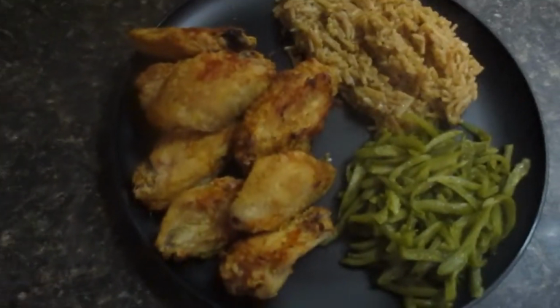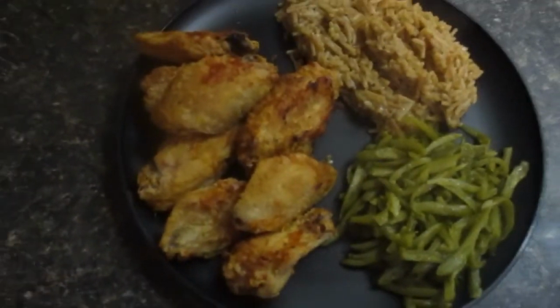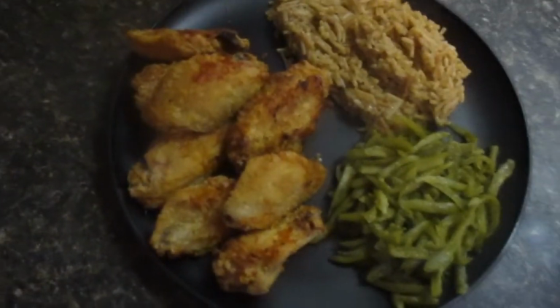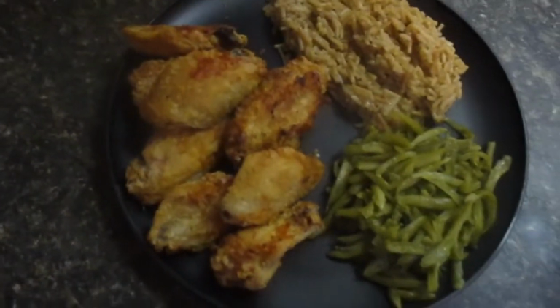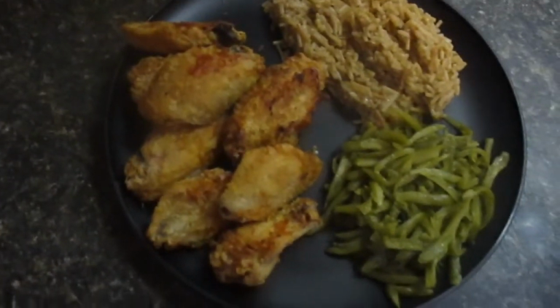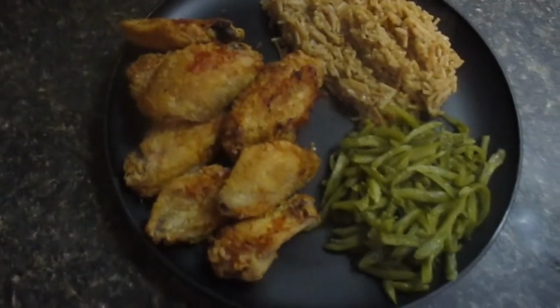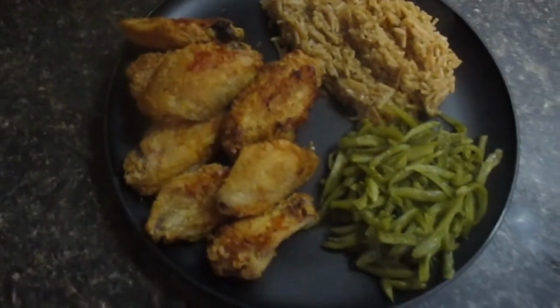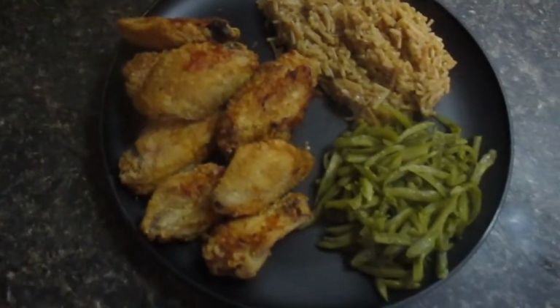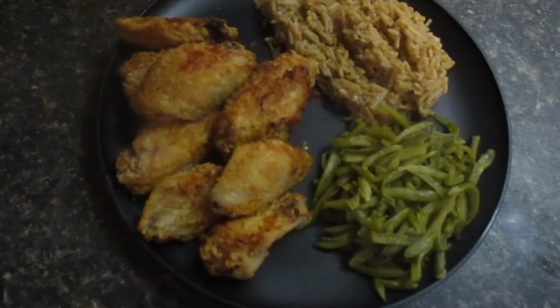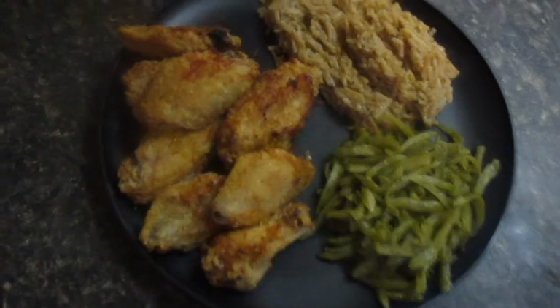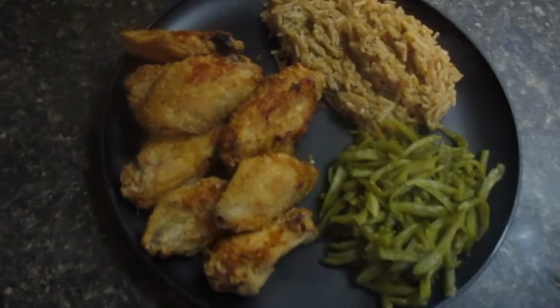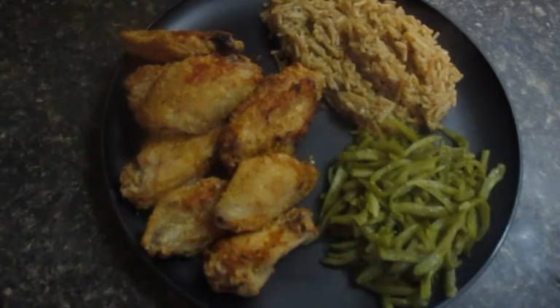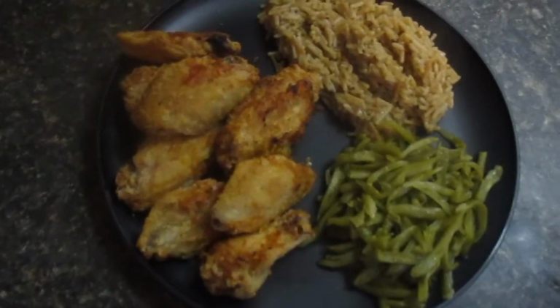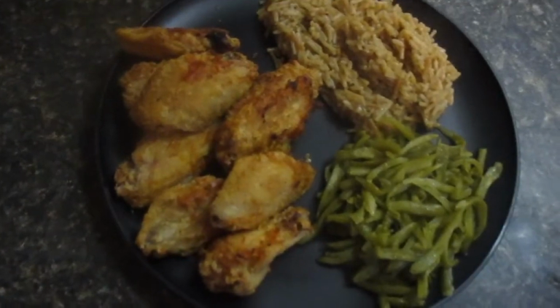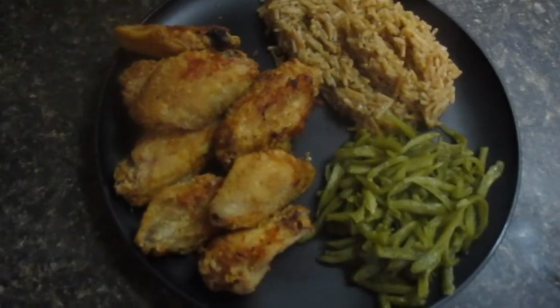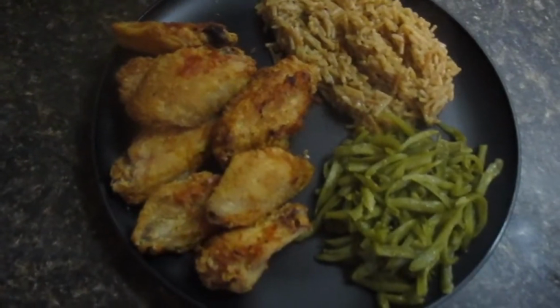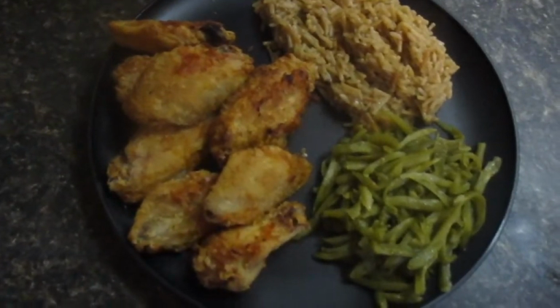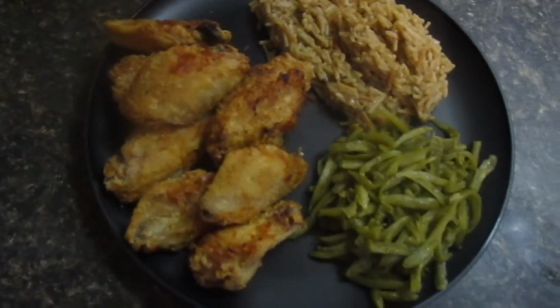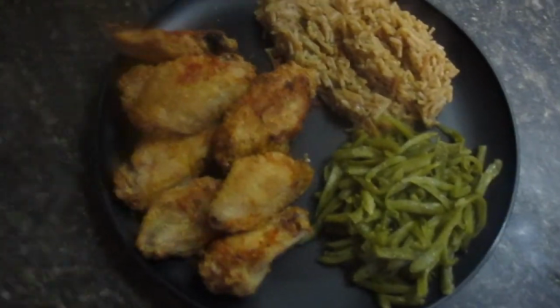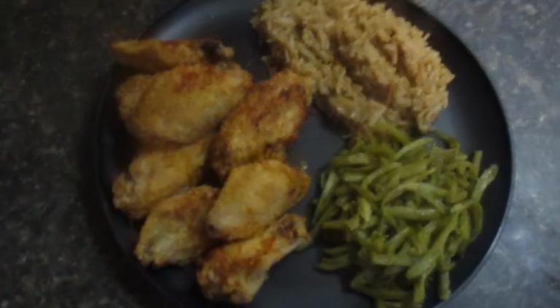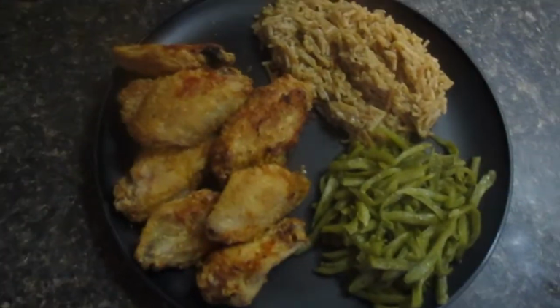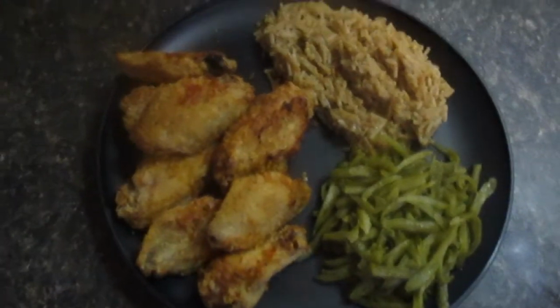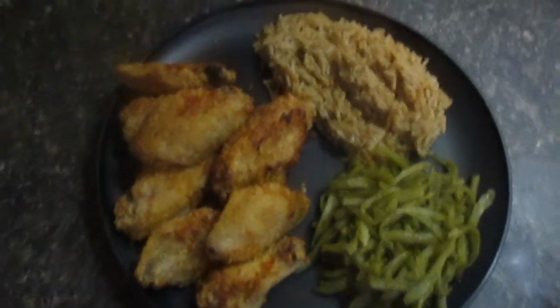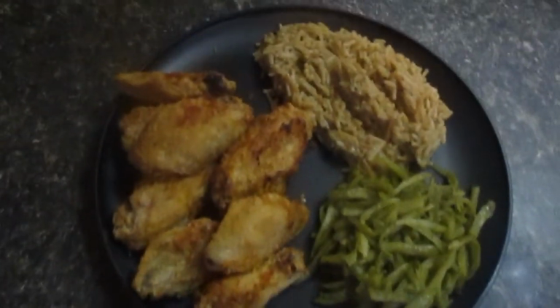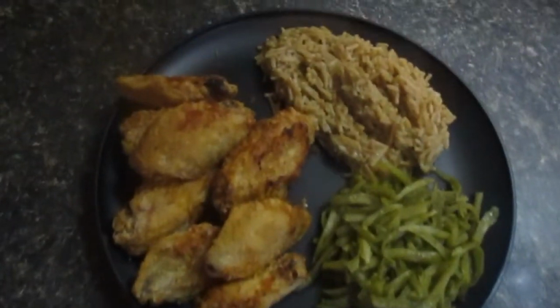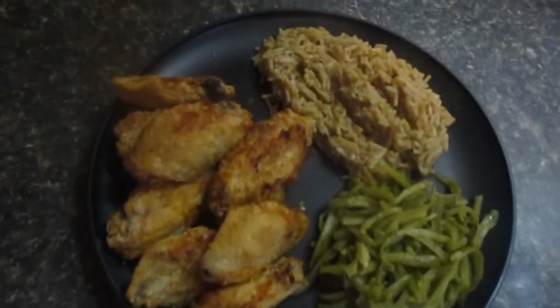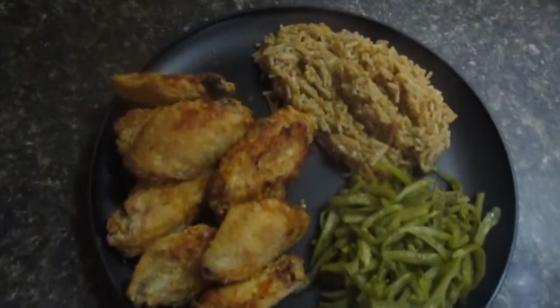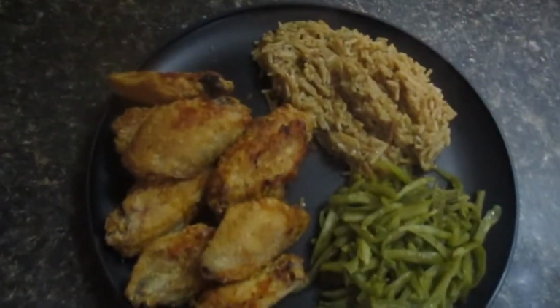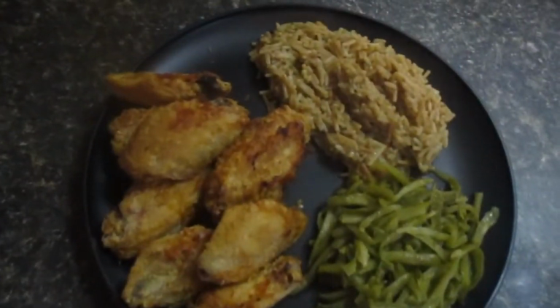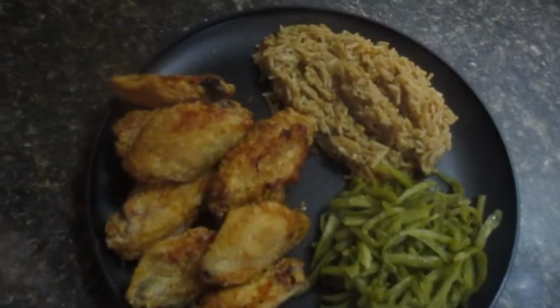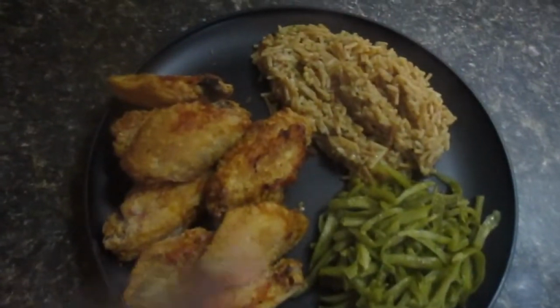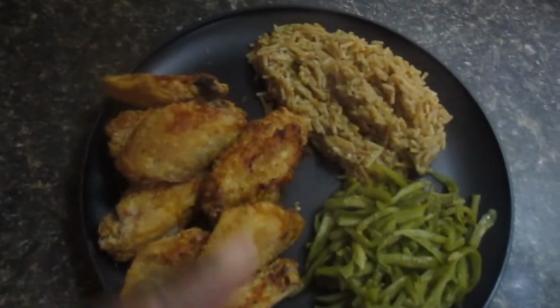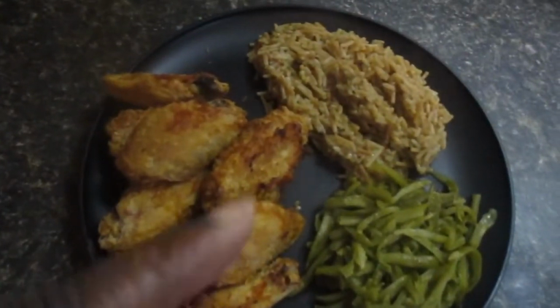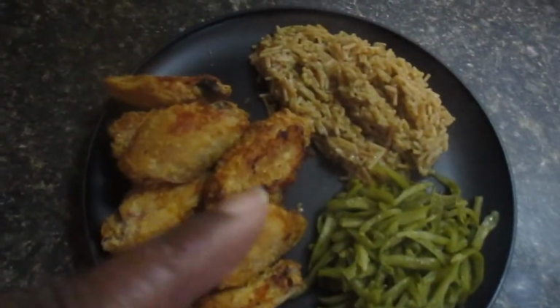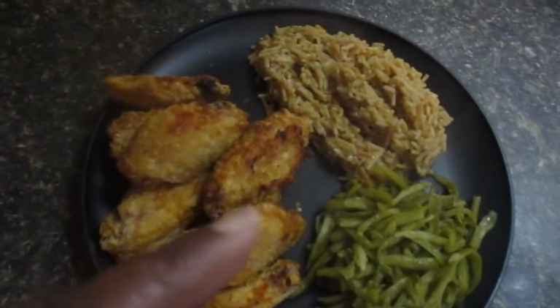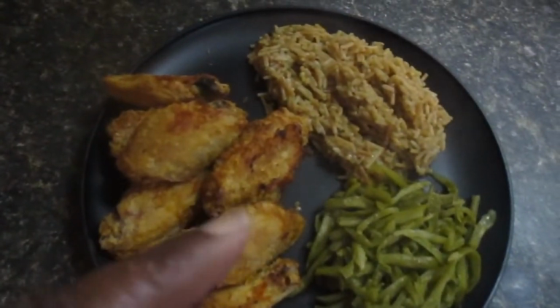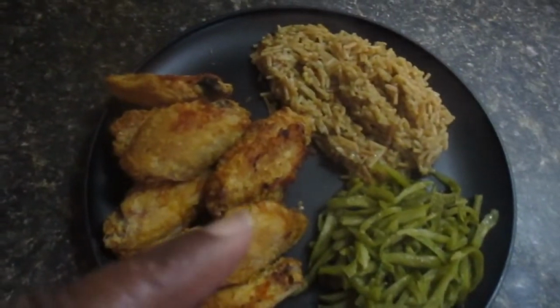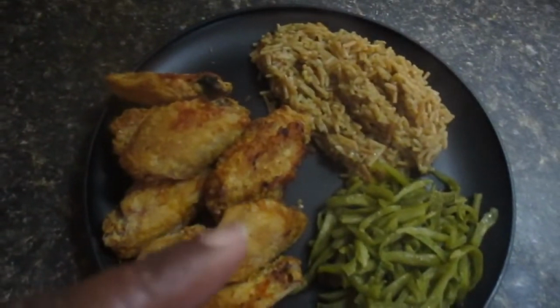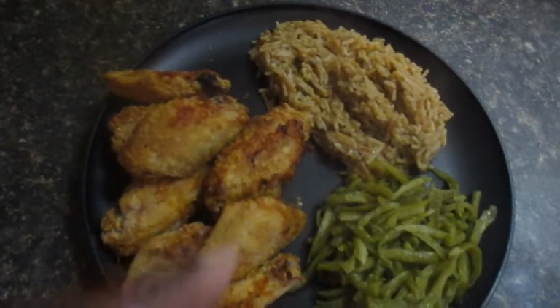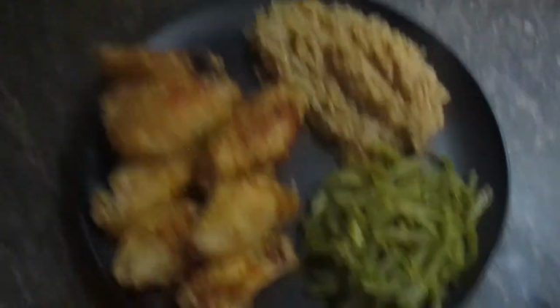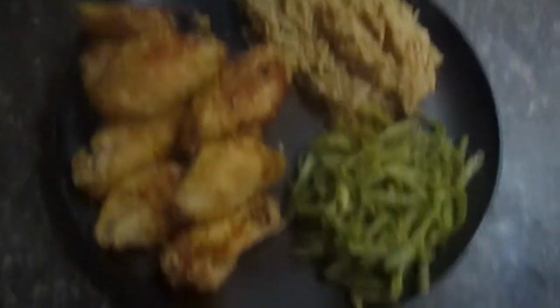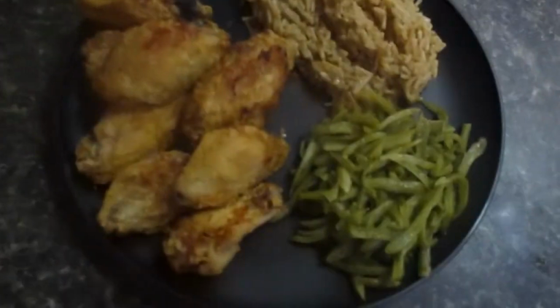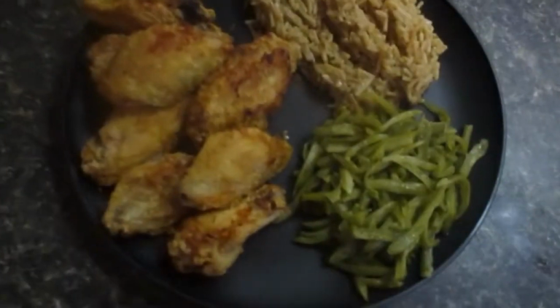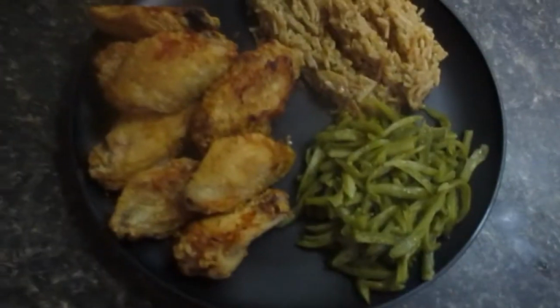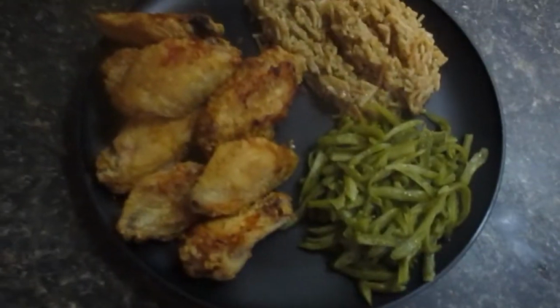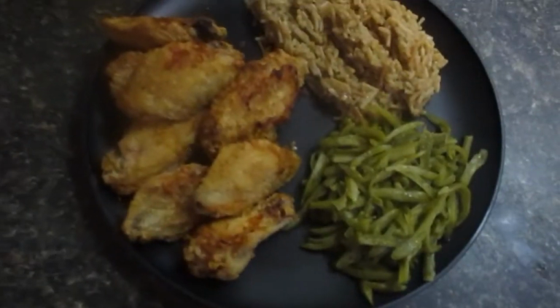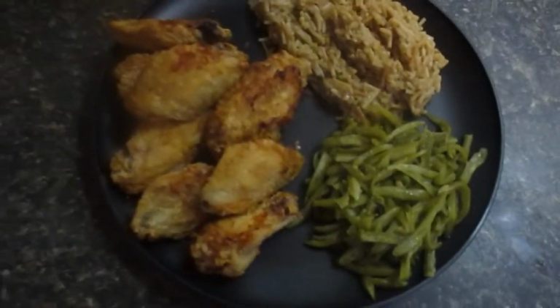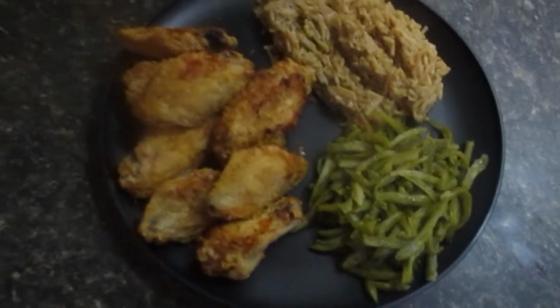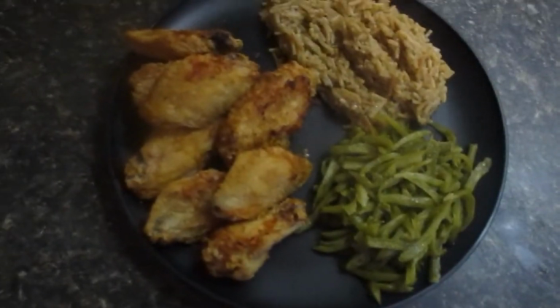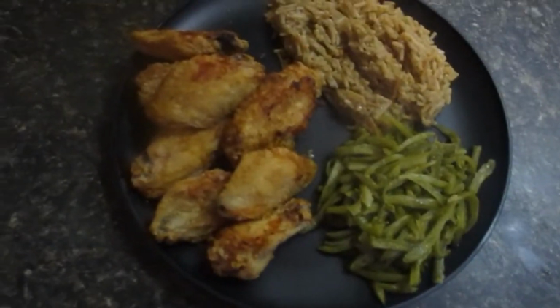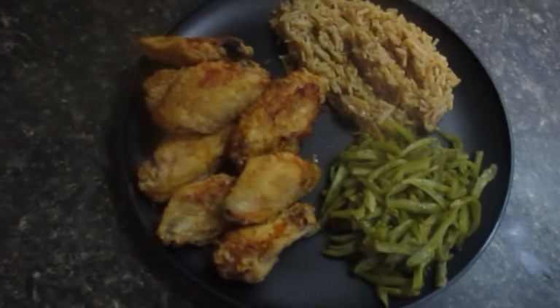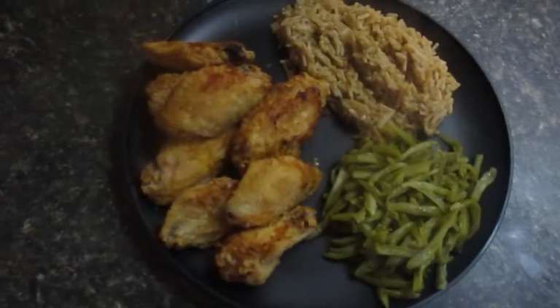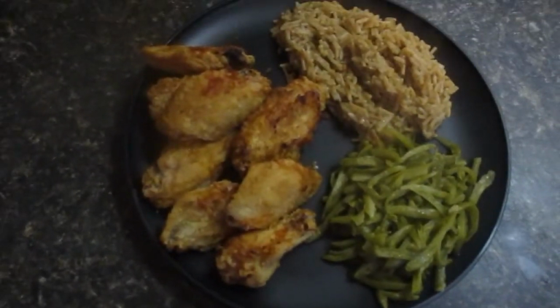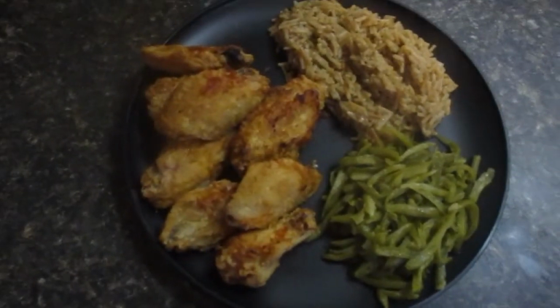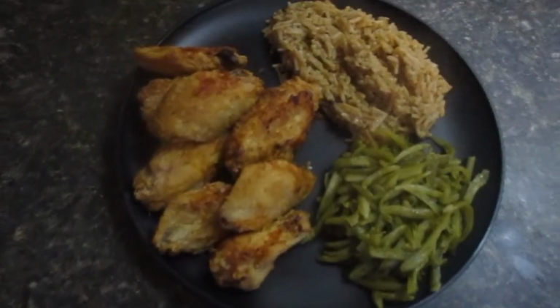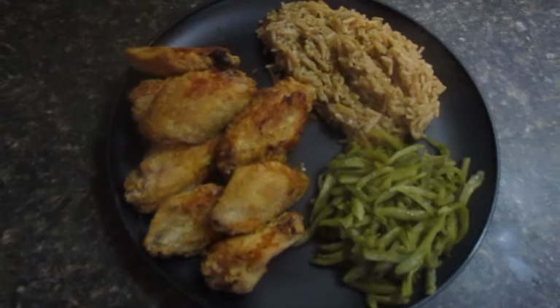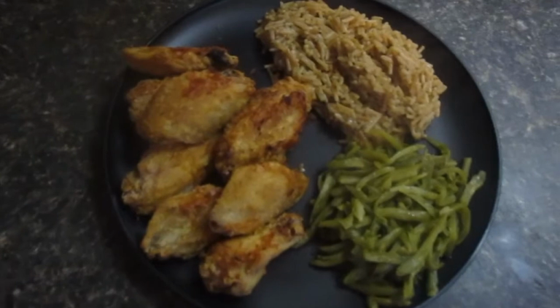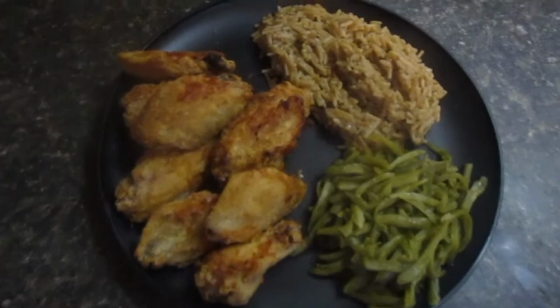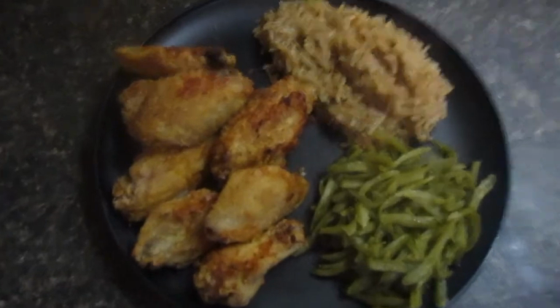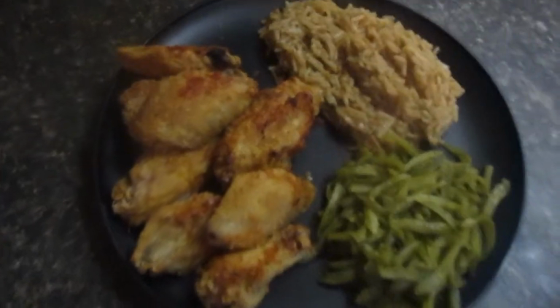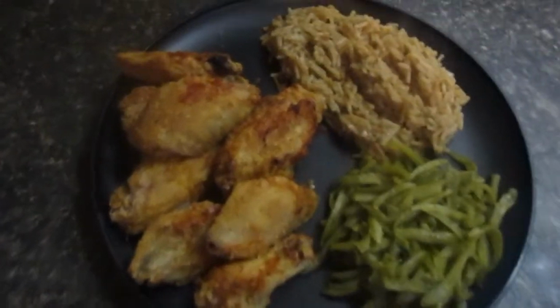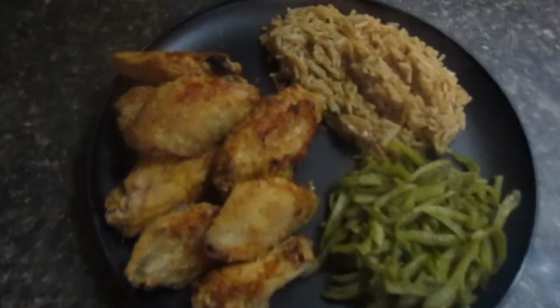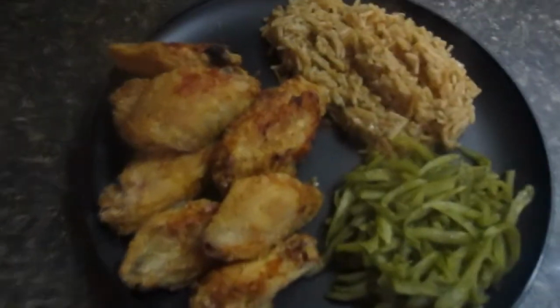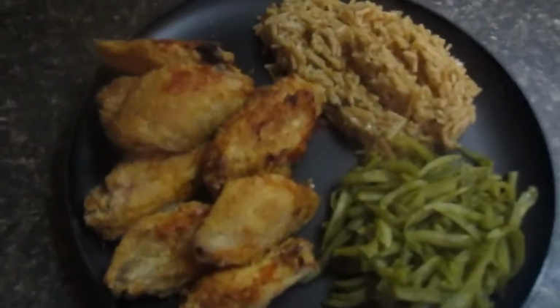Hey guys, it is Wednesday night and we are having chicken wings from my air fryer, mushroom flavored rice, and green beans. And that's what's for dinner.